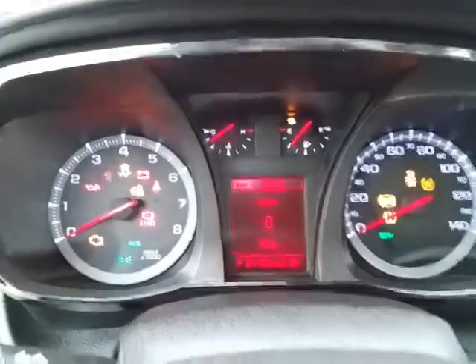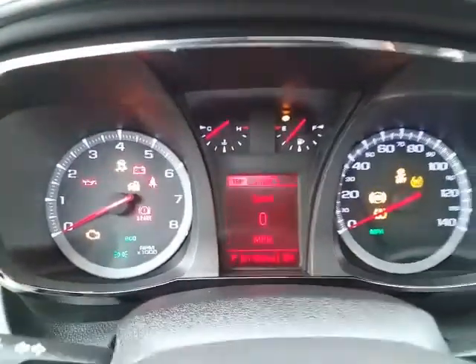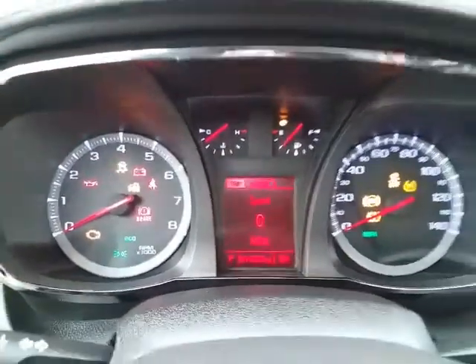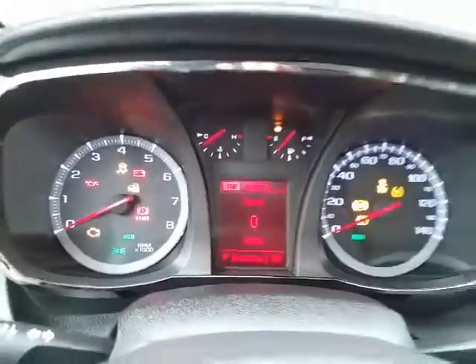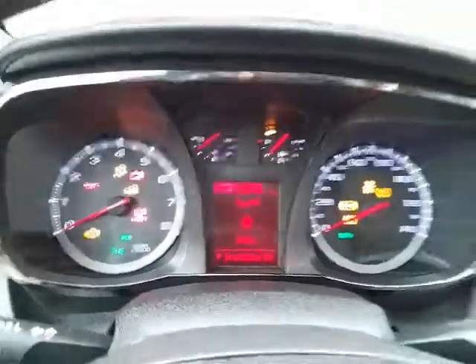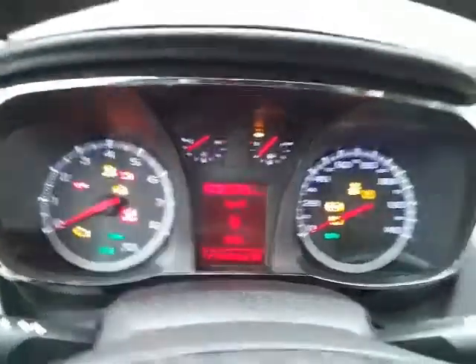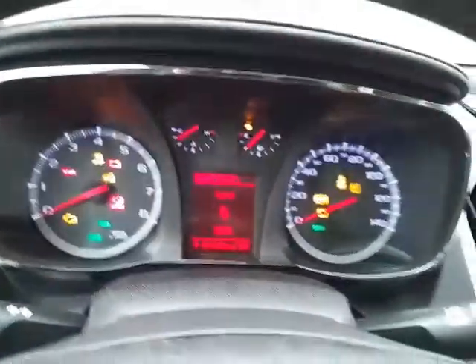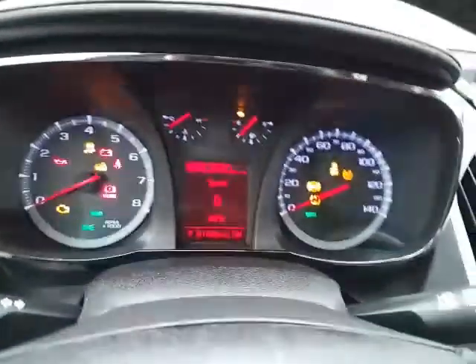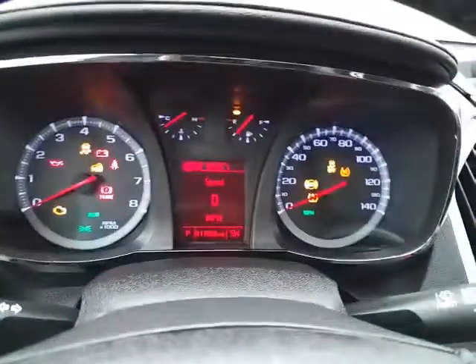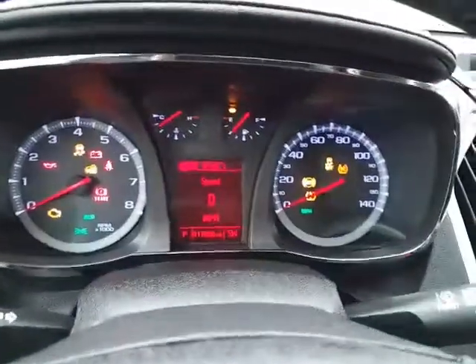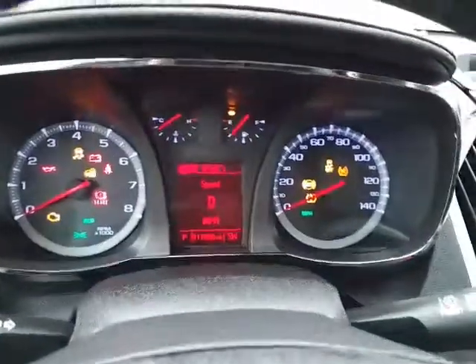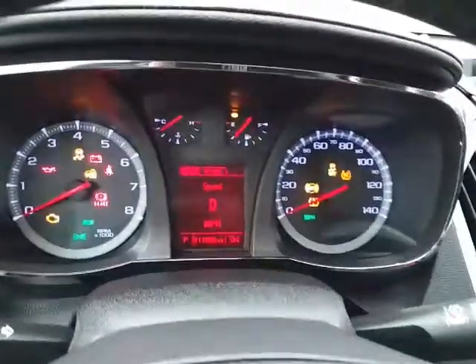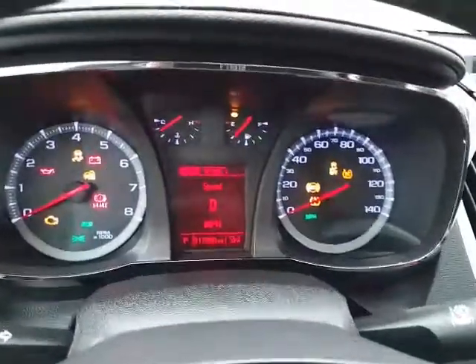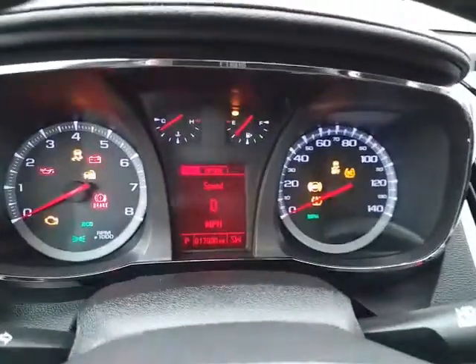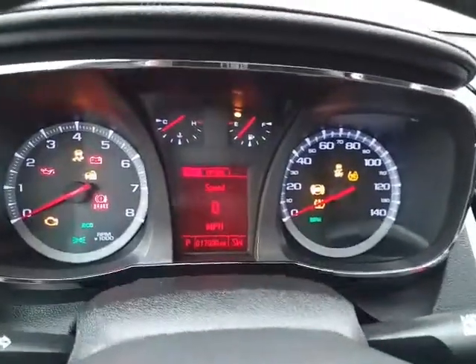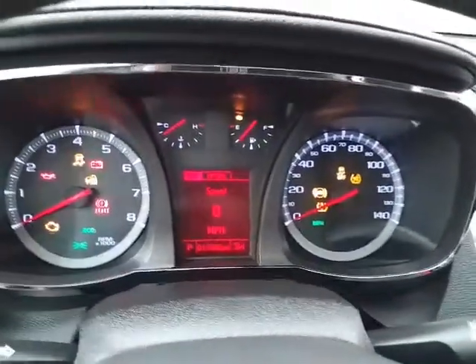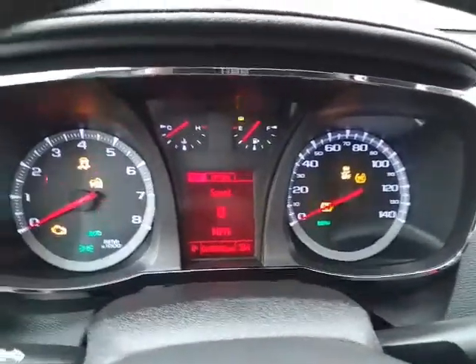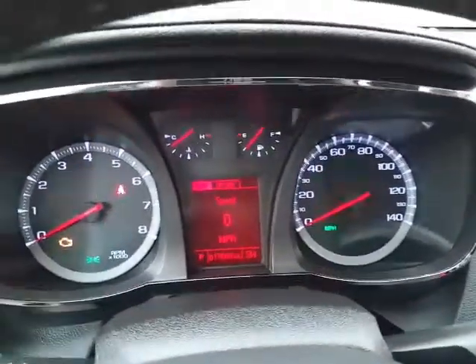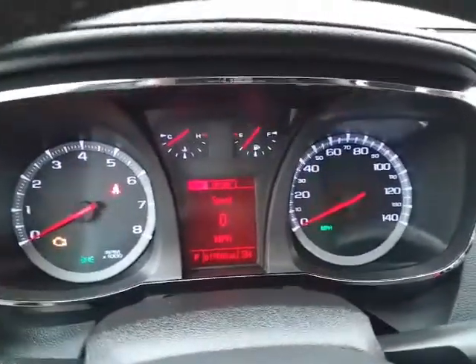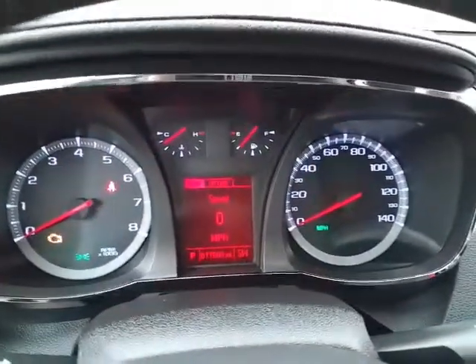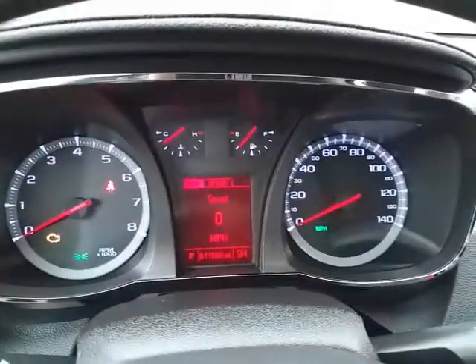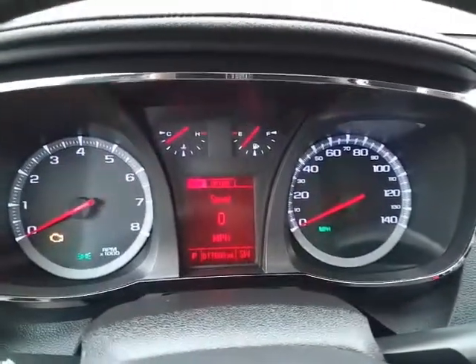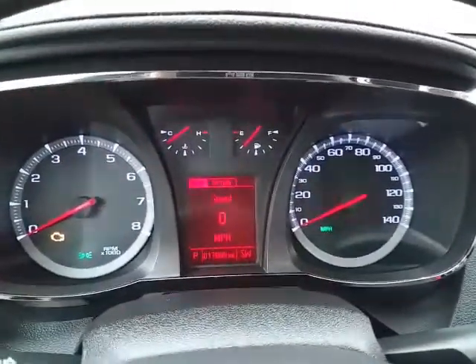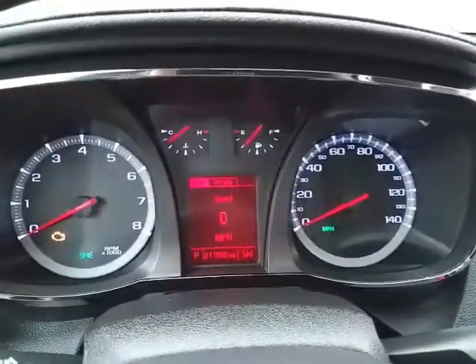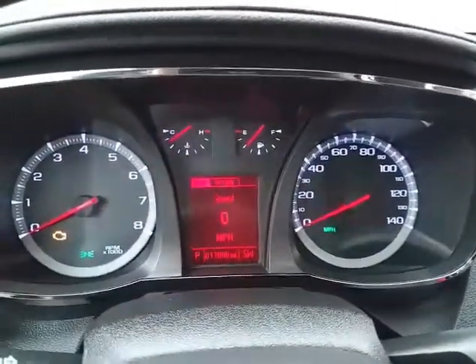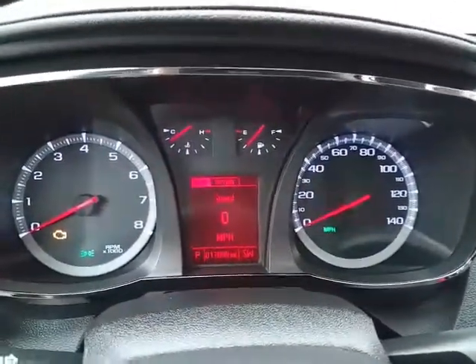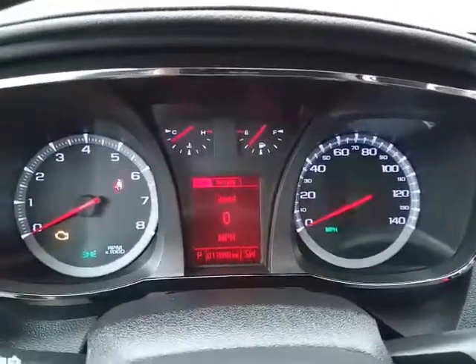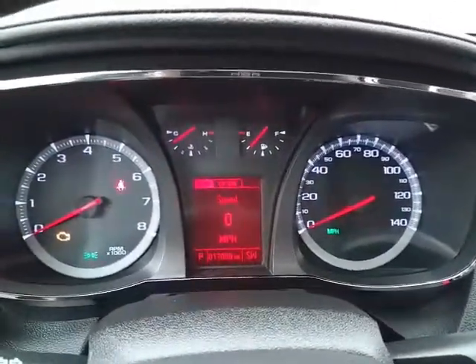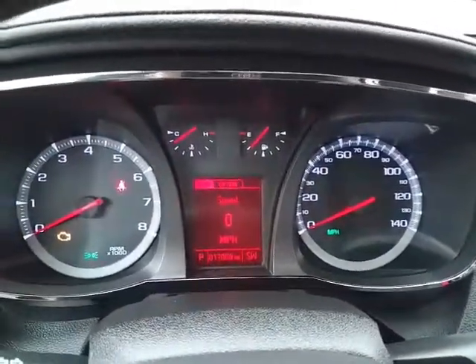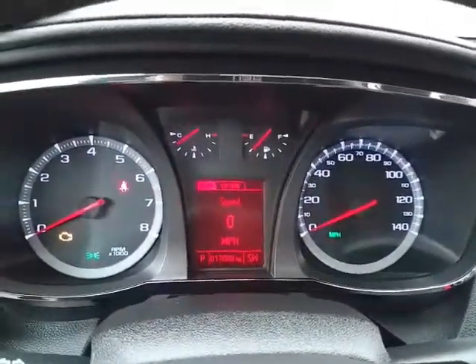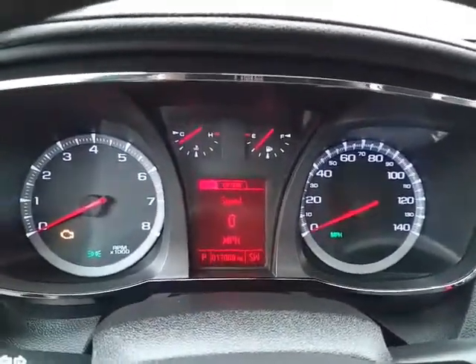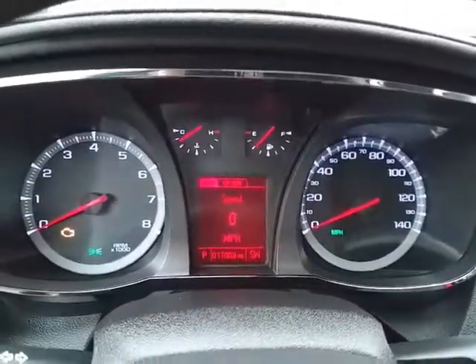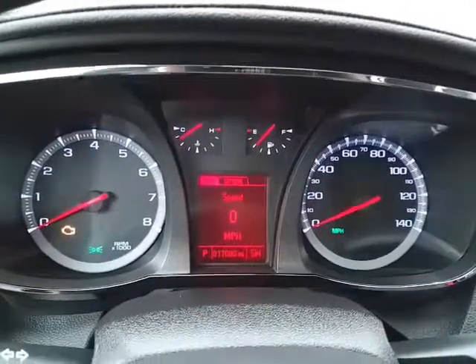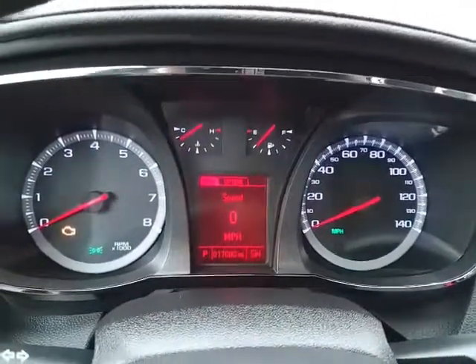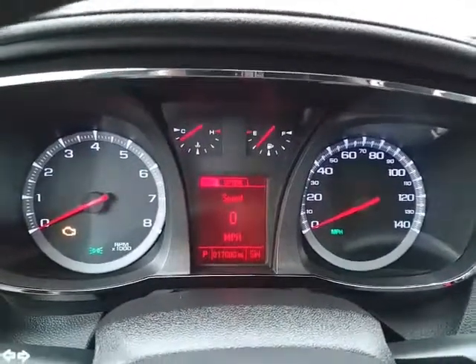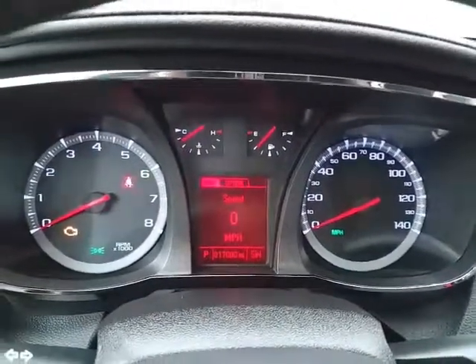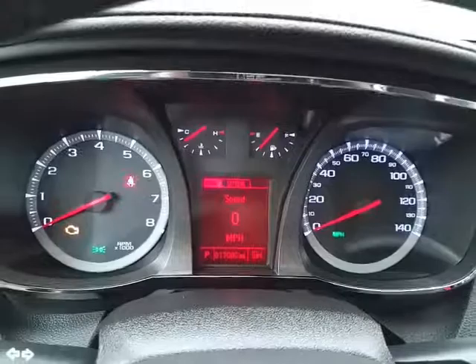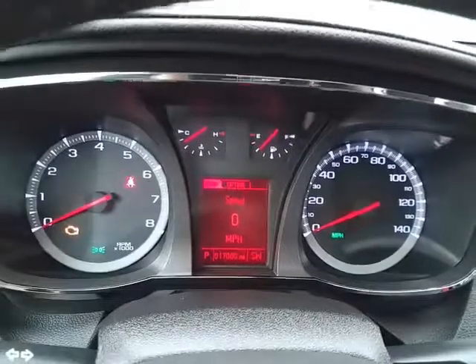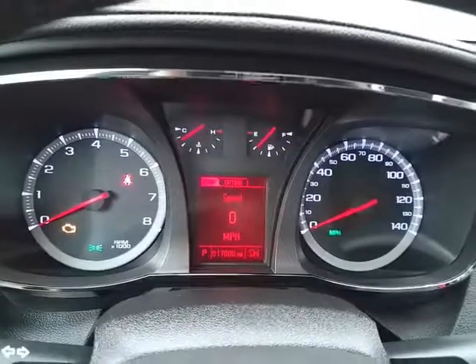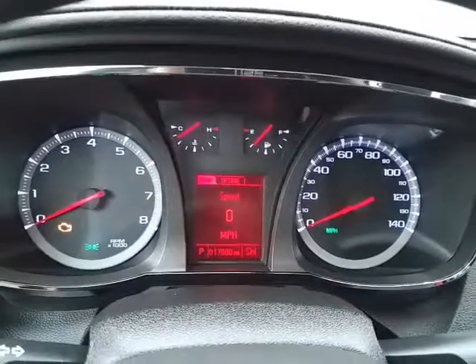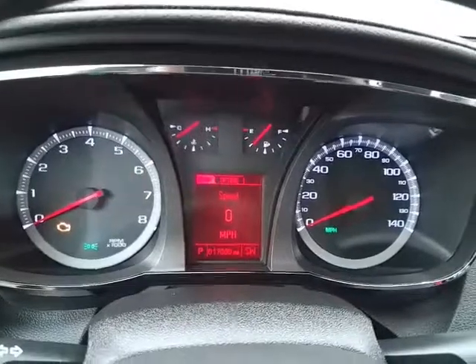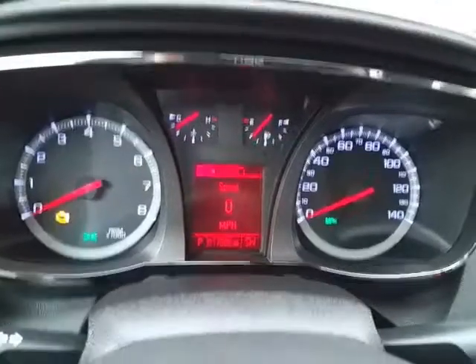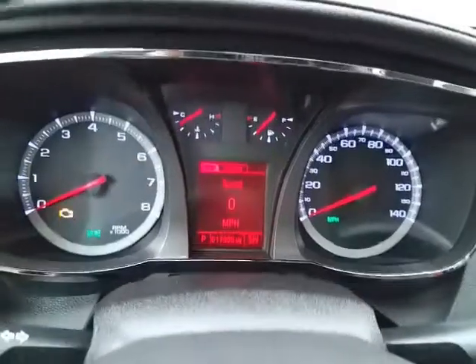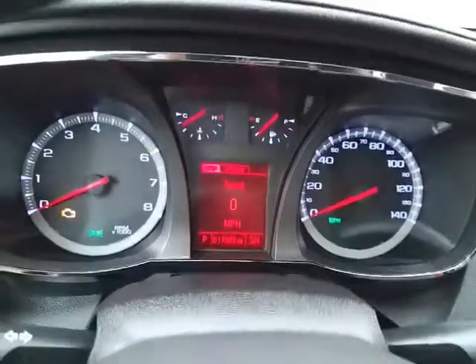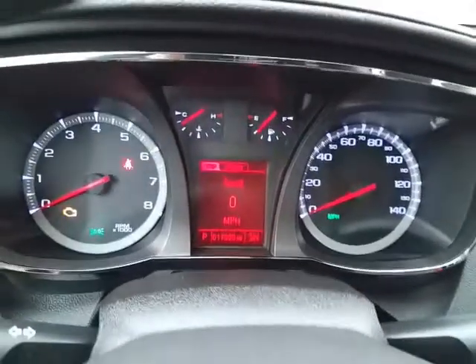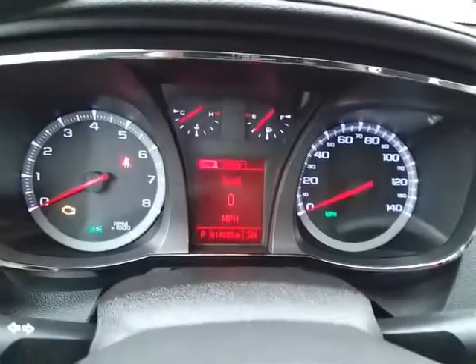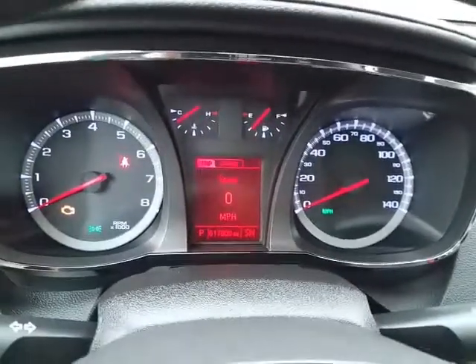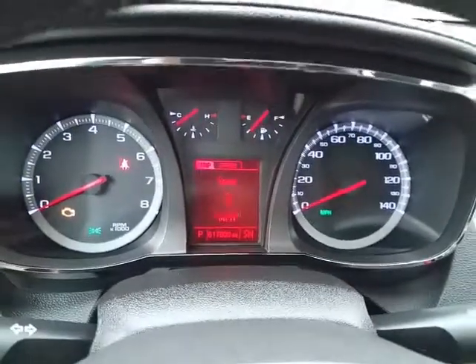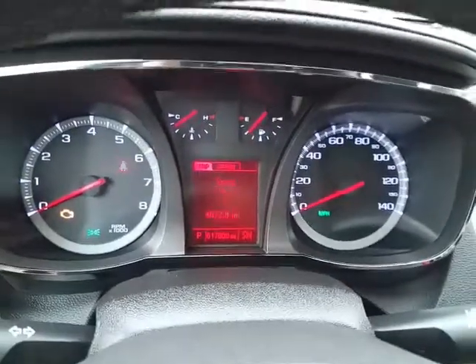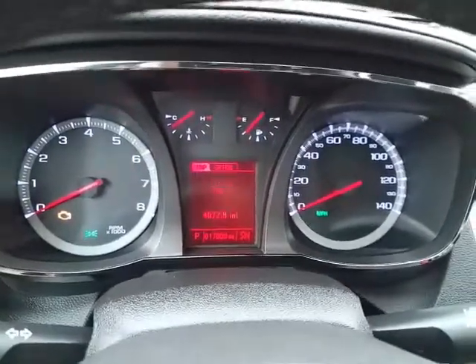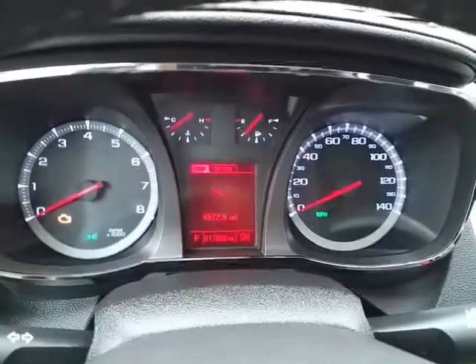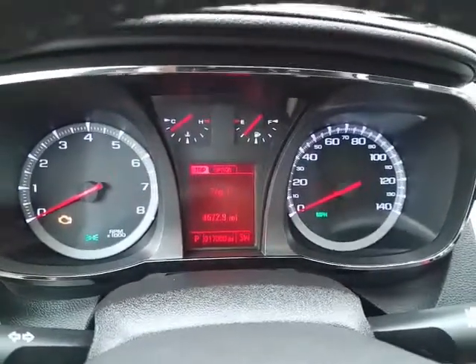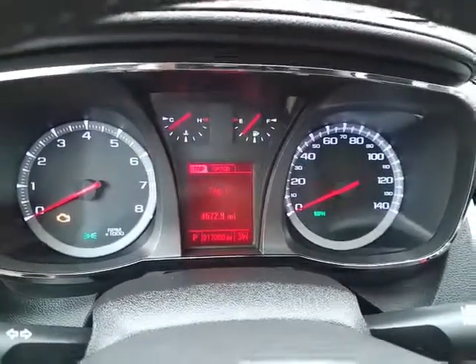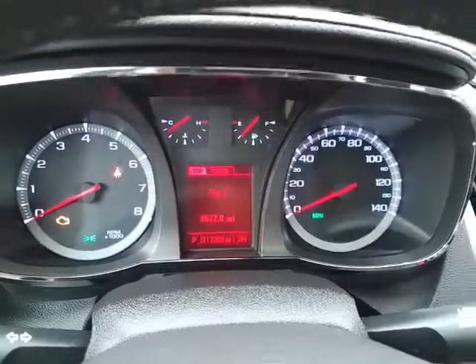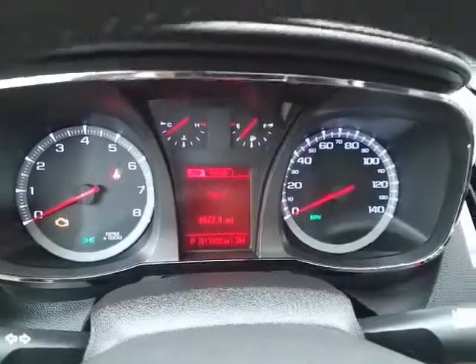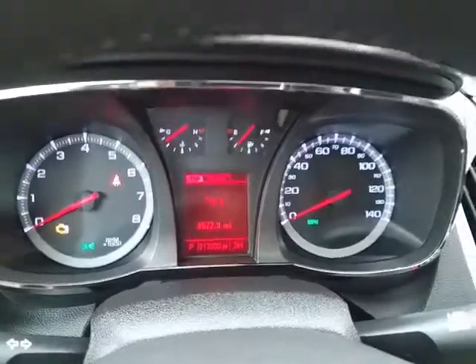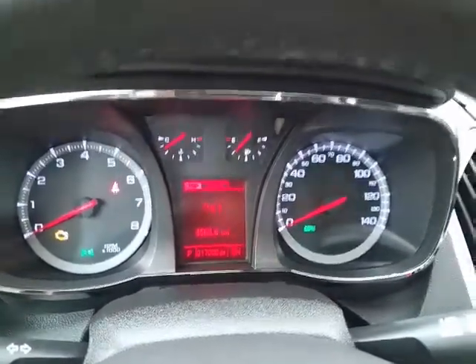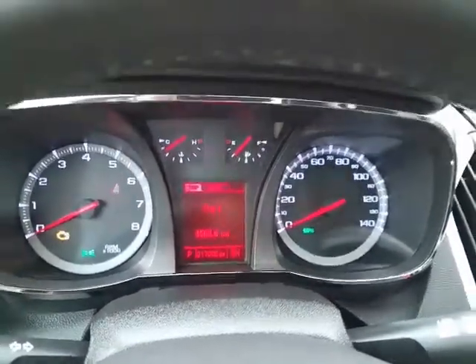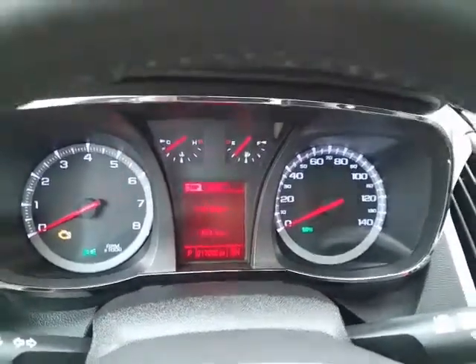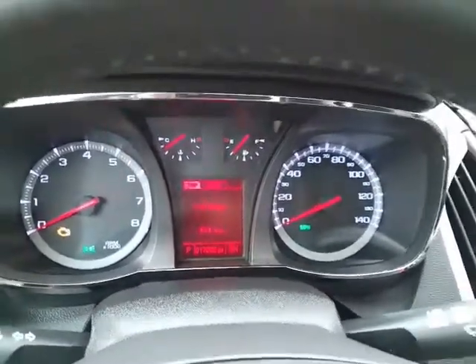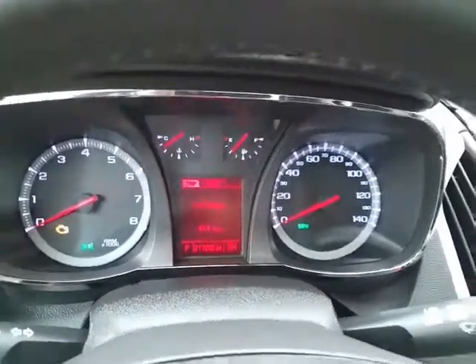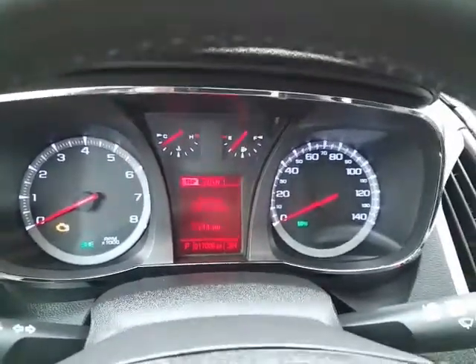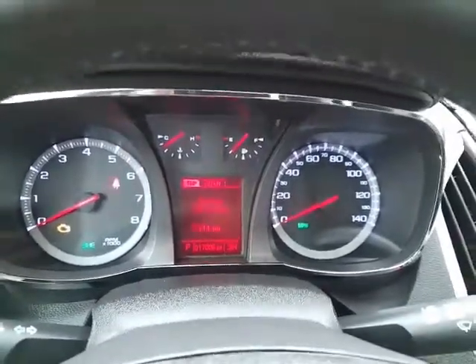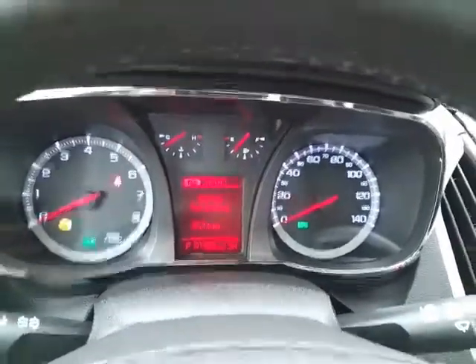Large, easy-to-read gauges, and exactly 17,000 miles, with a driver information system.